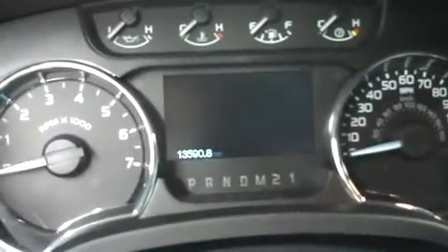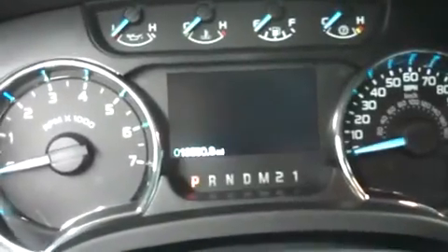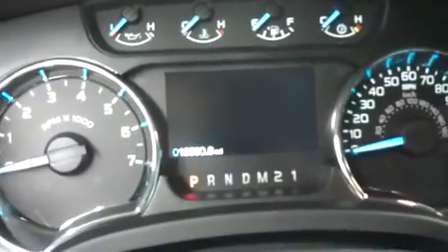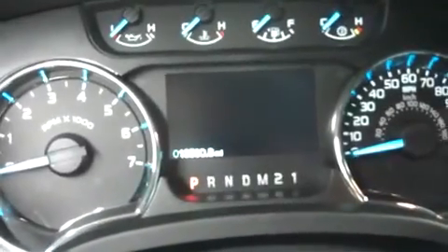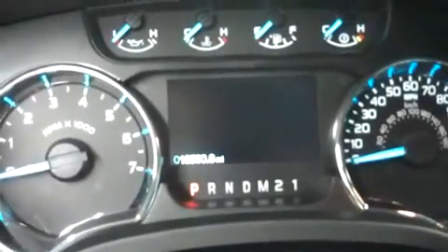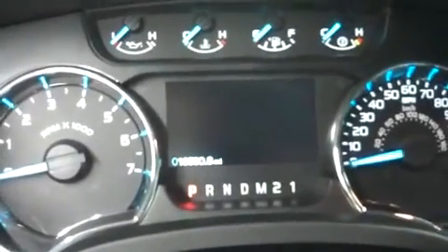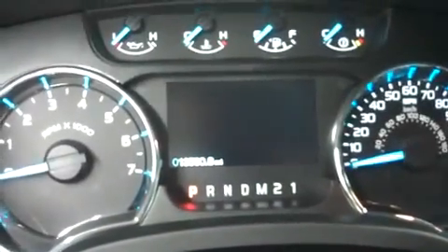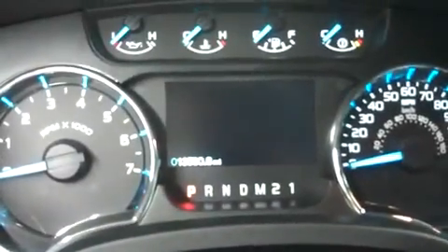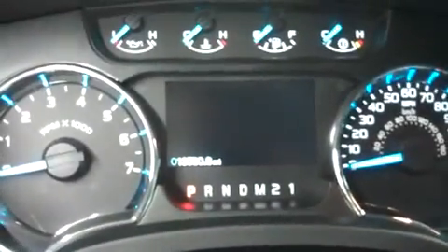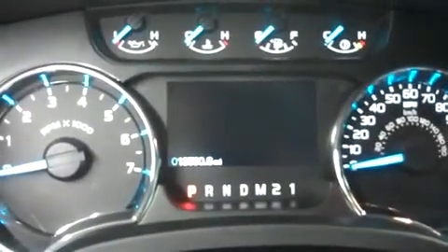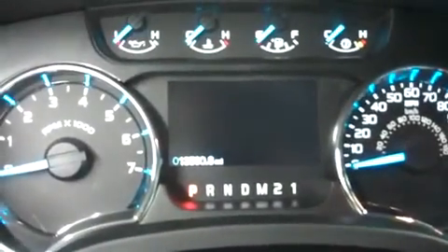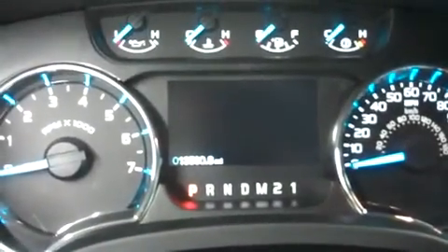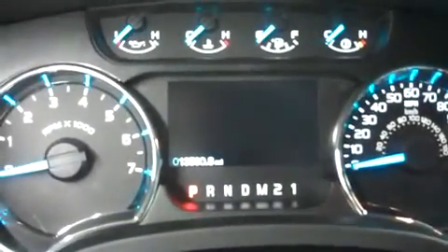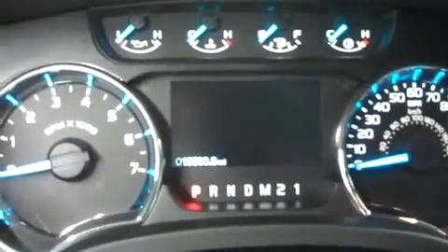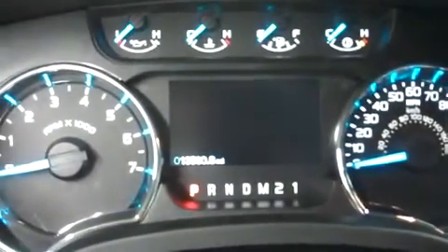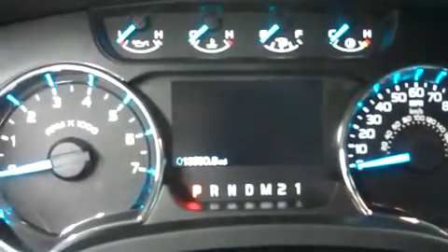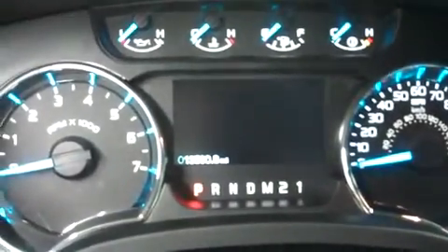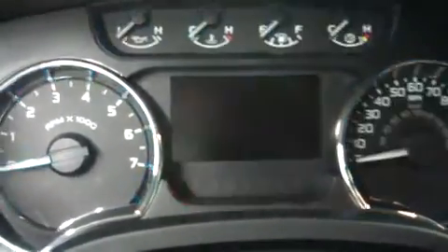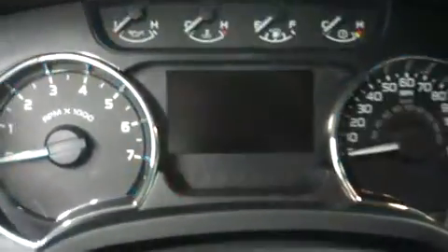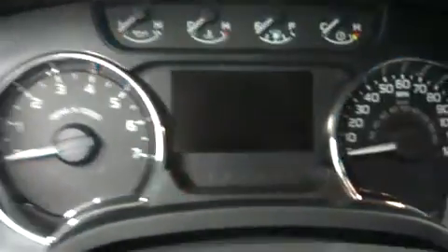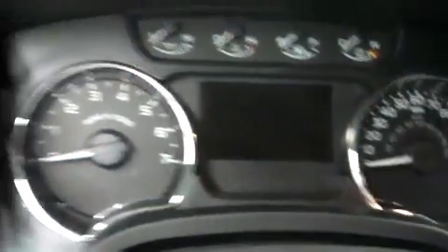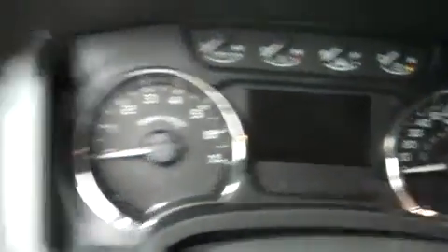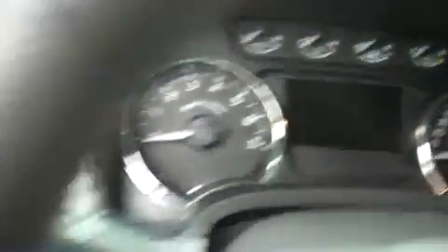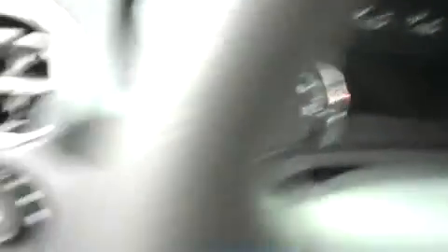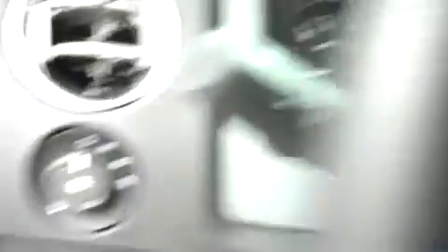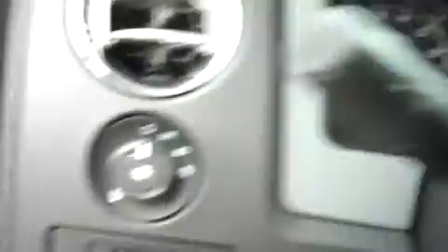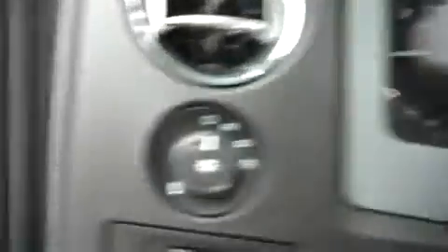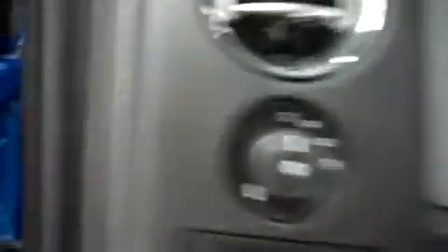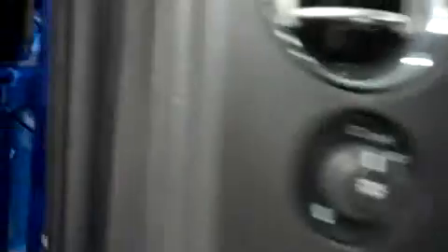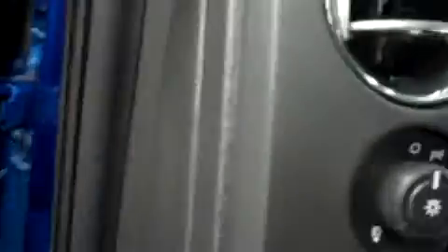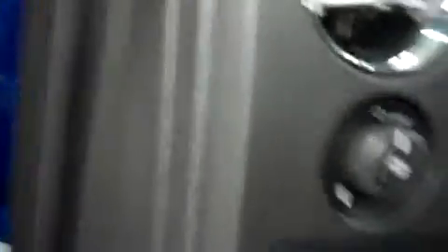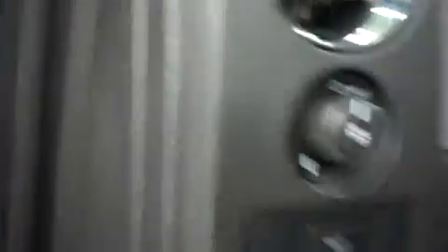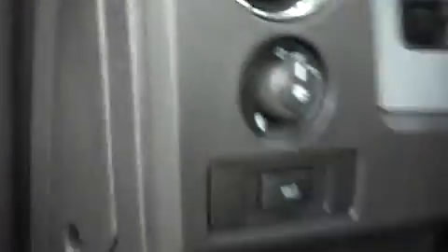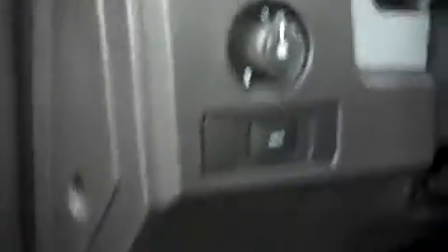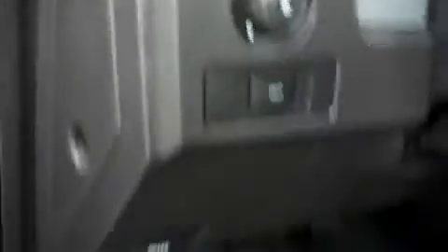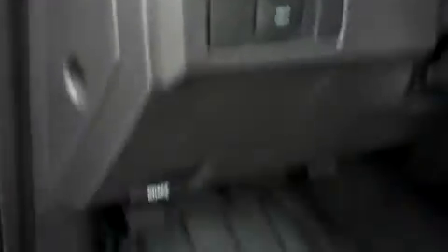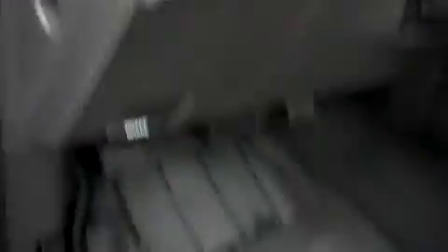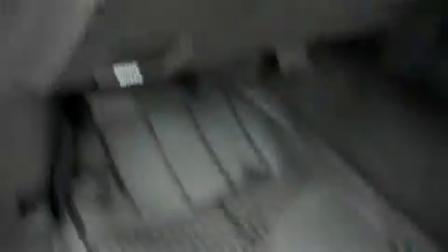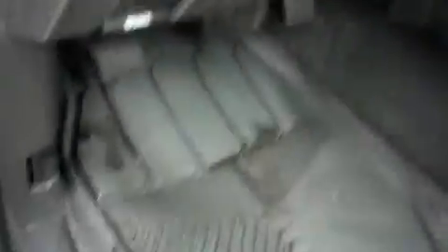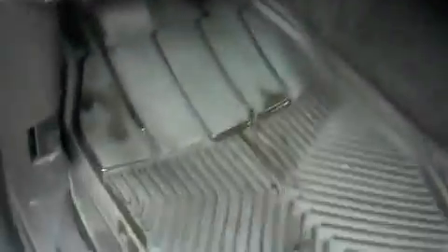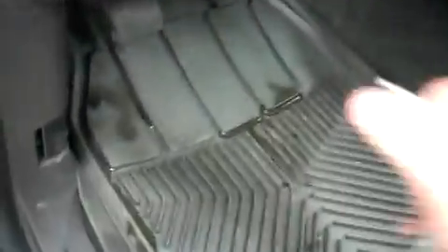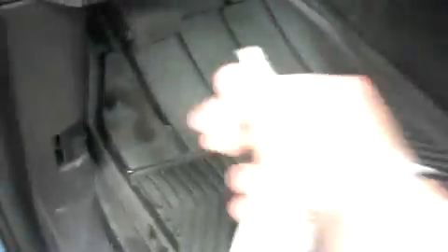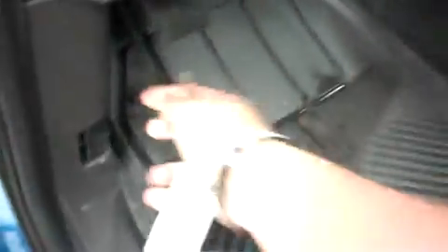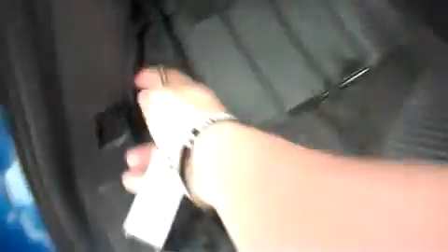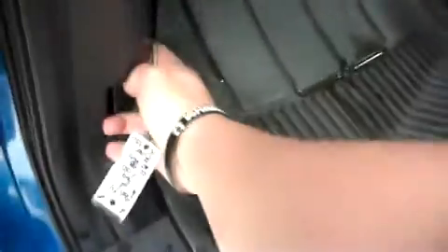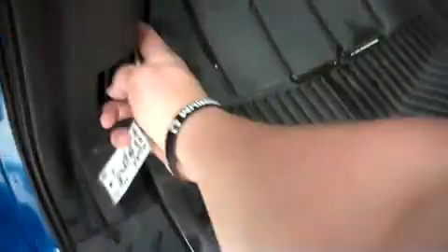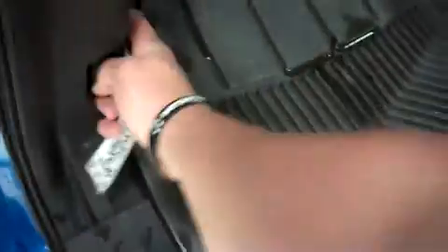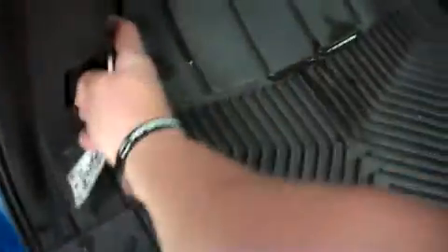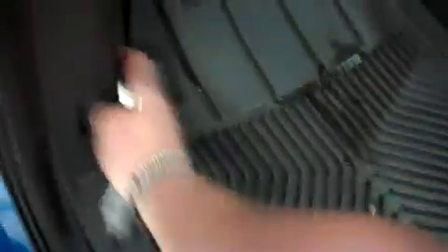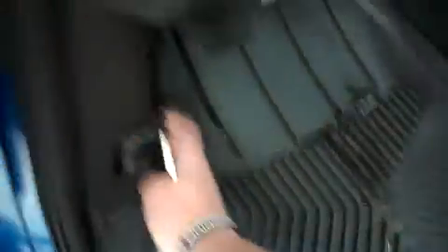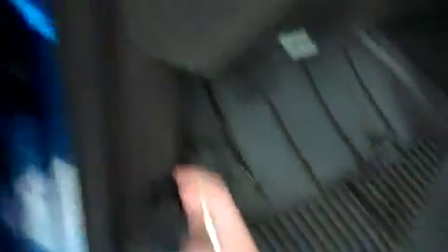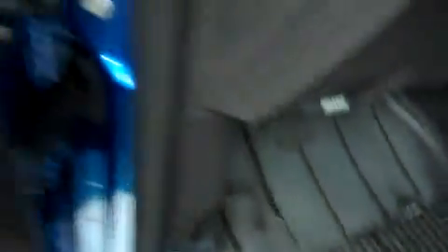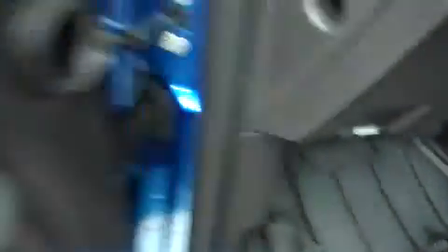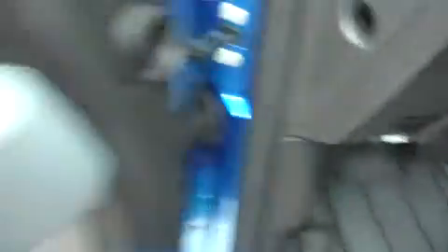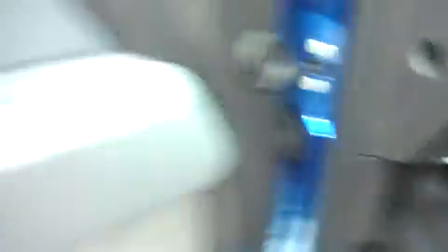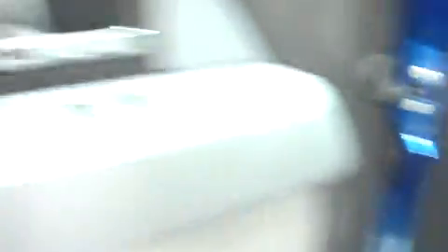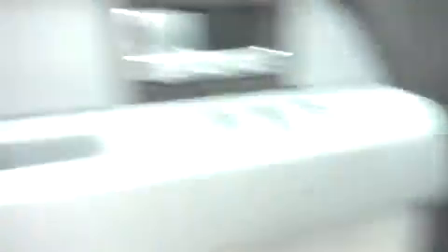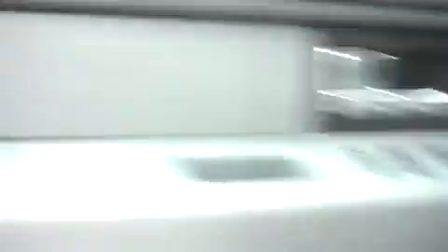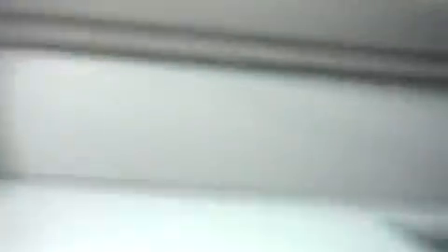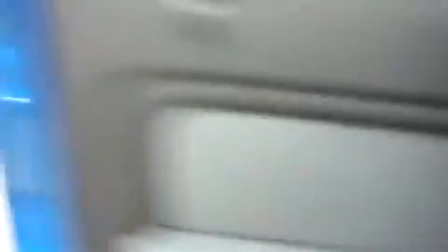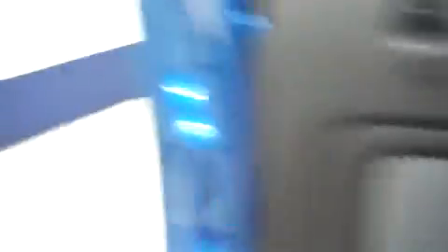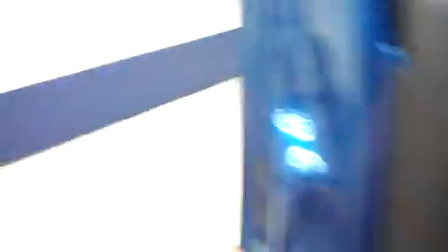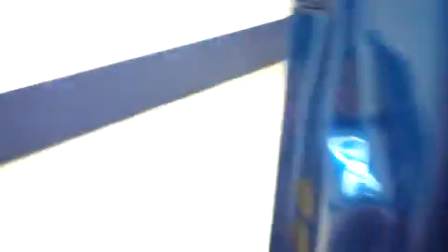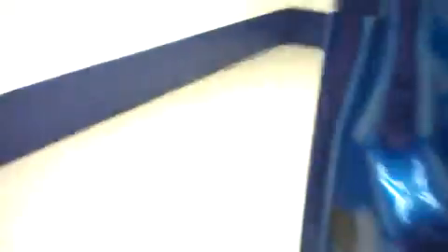Look at the odometer — that reads 13,590 miles at the time of the video.